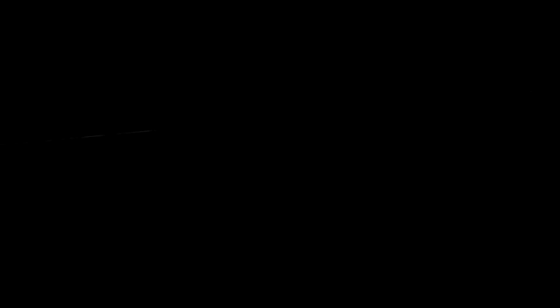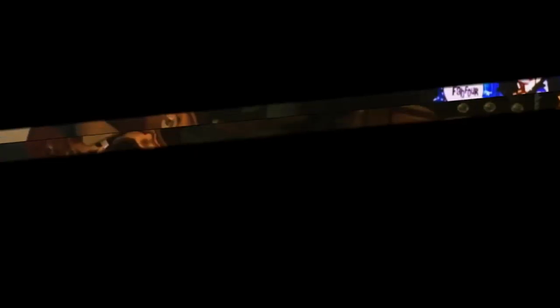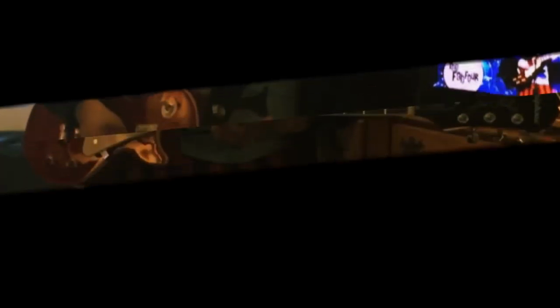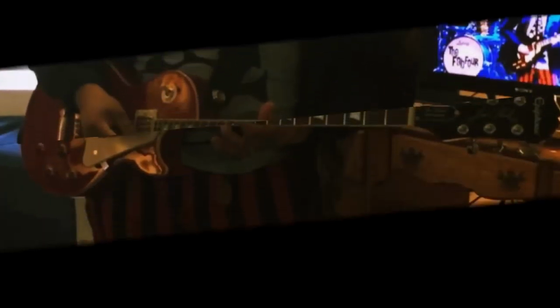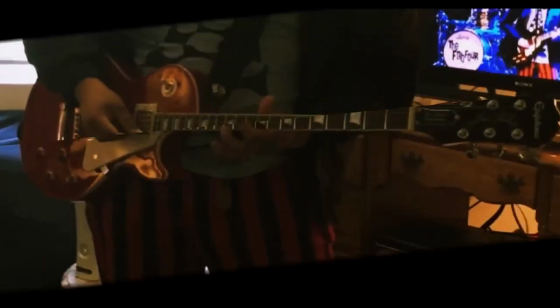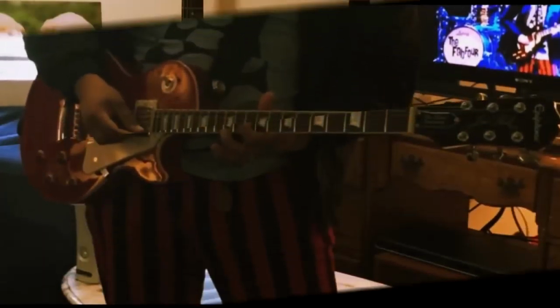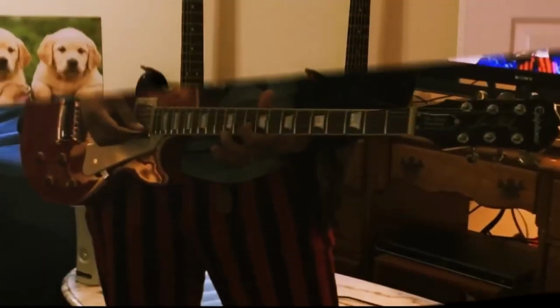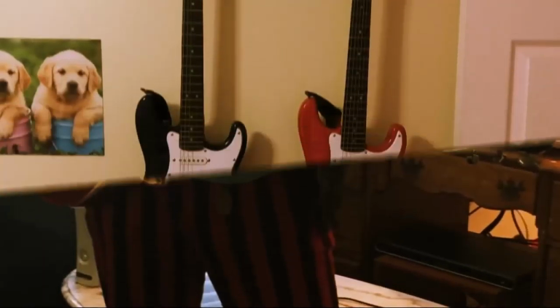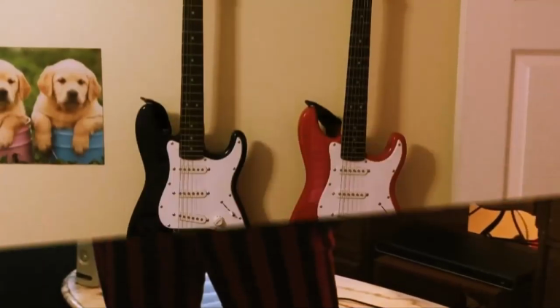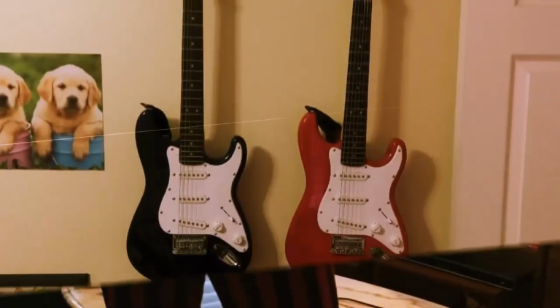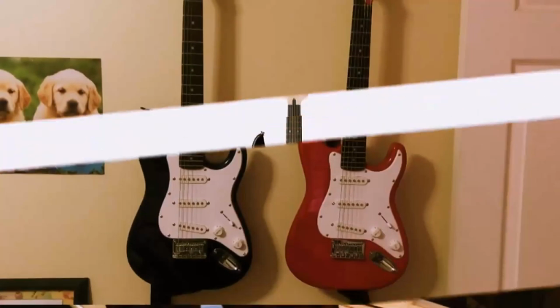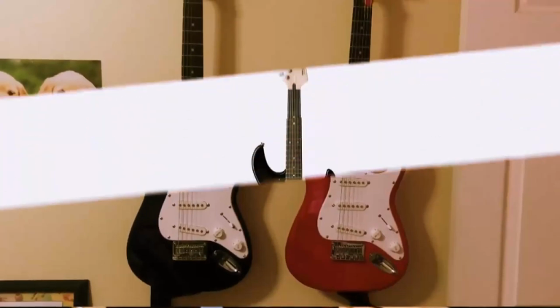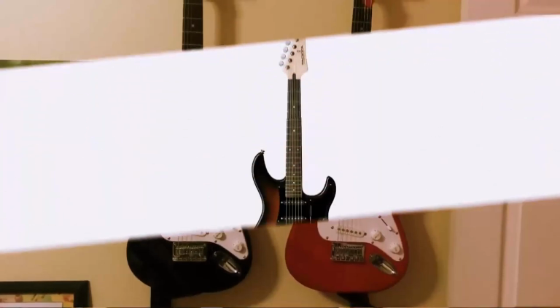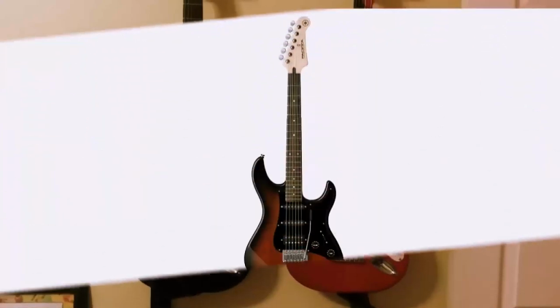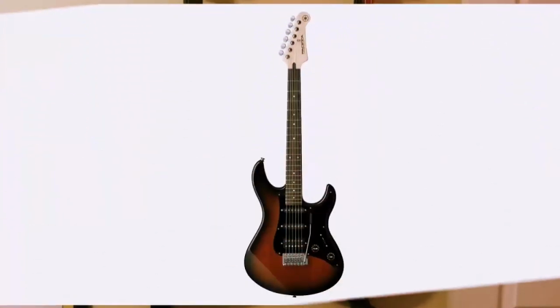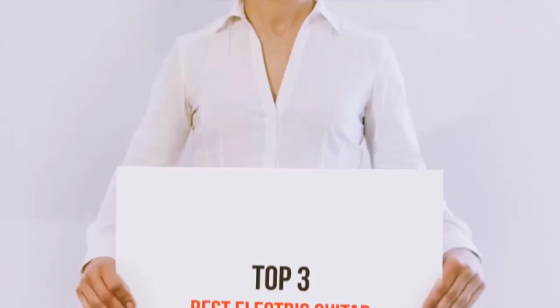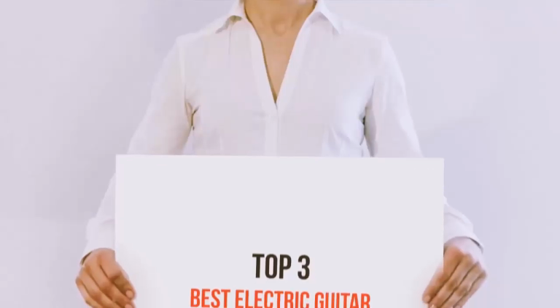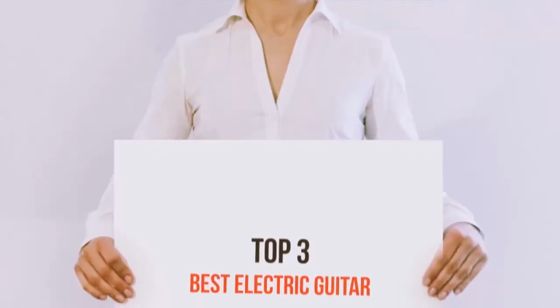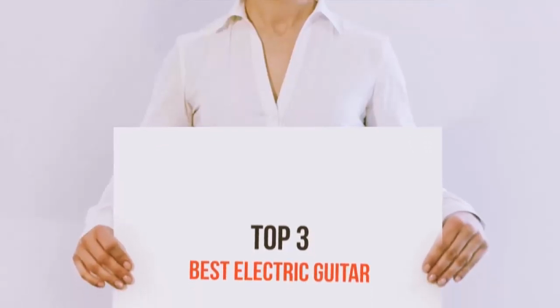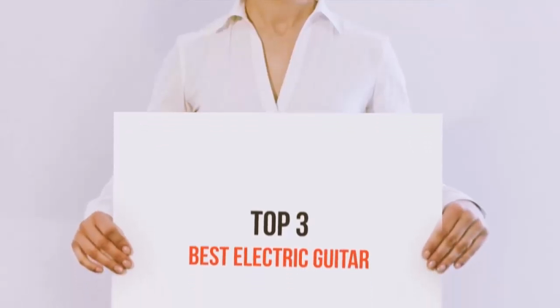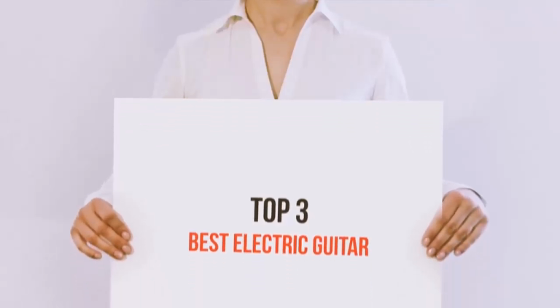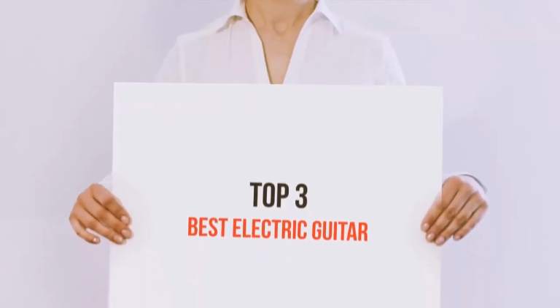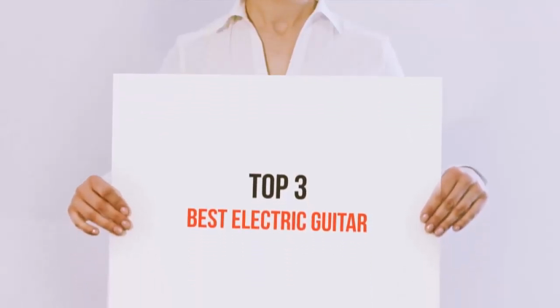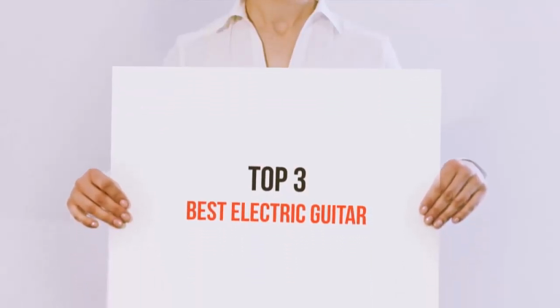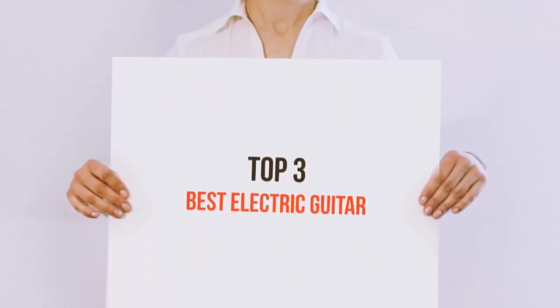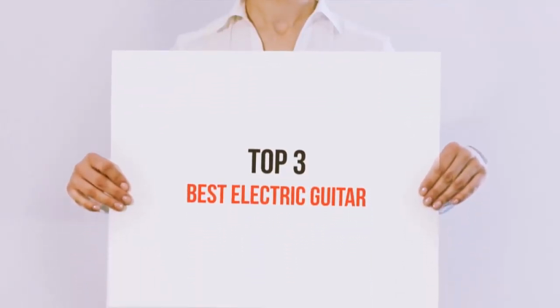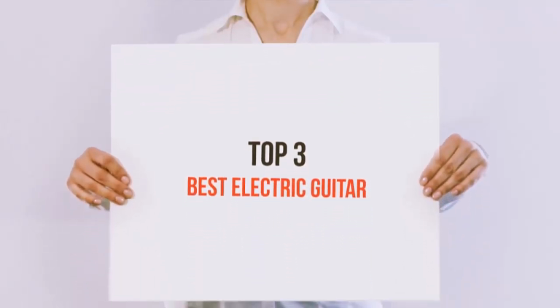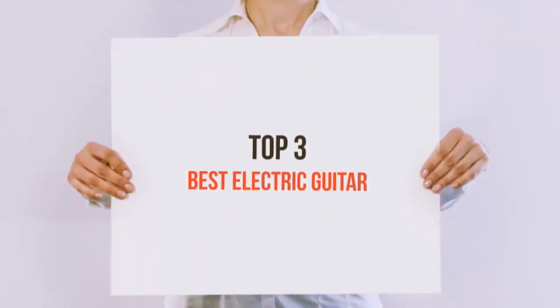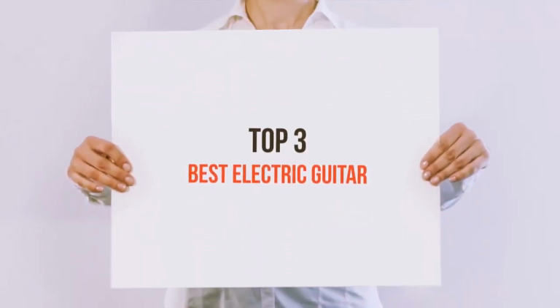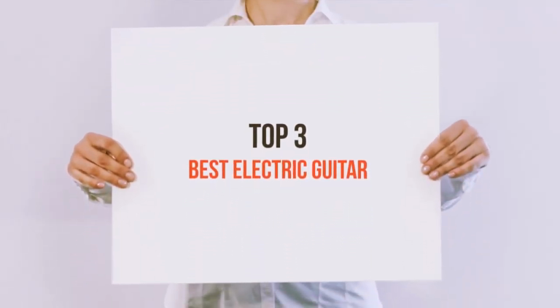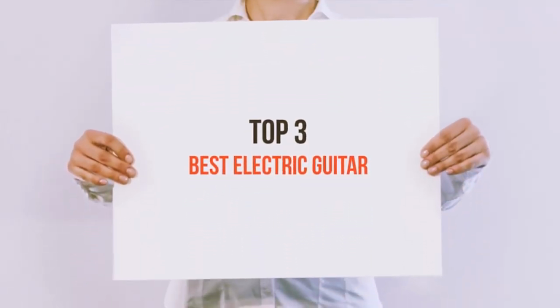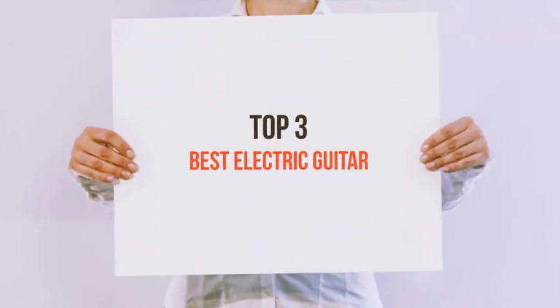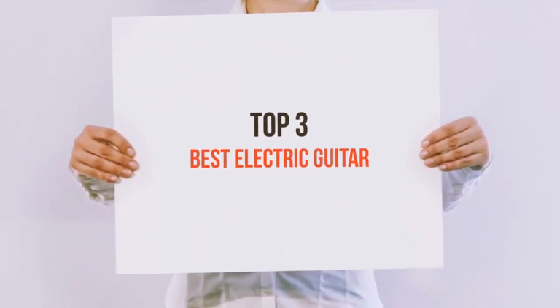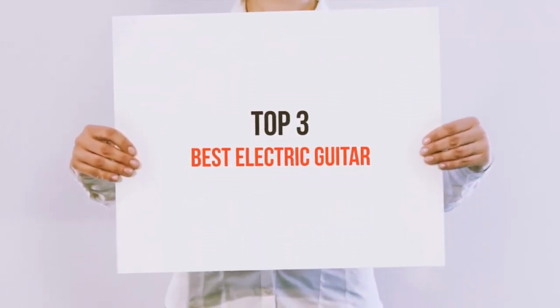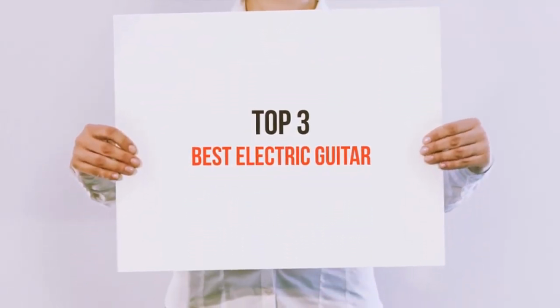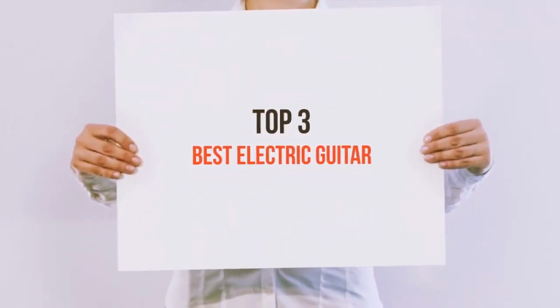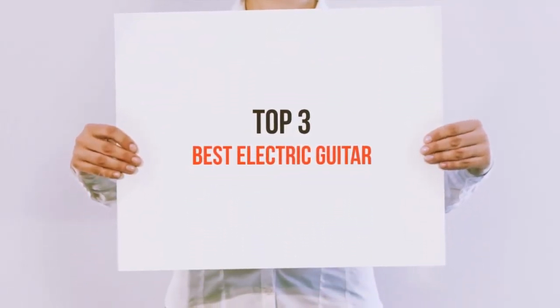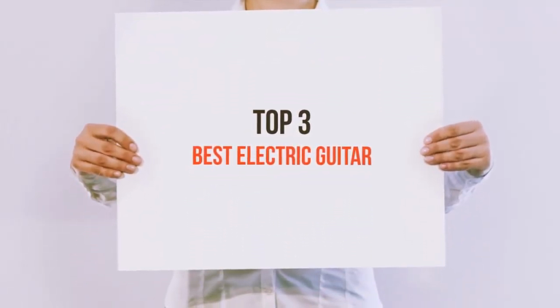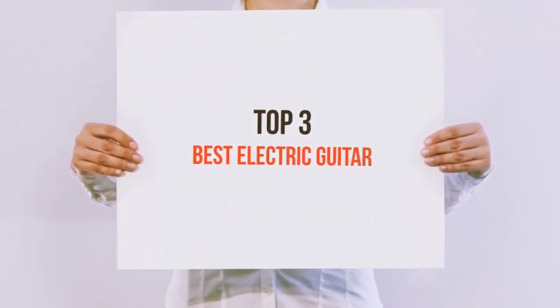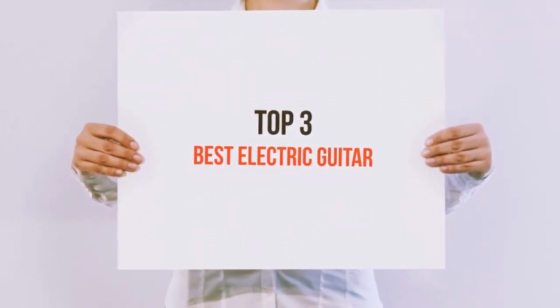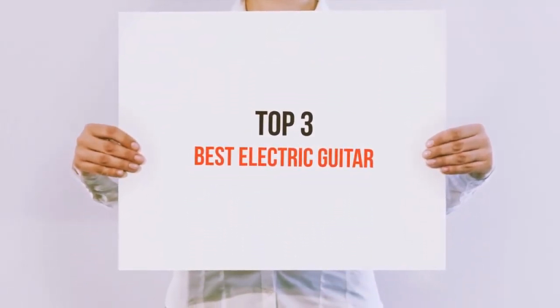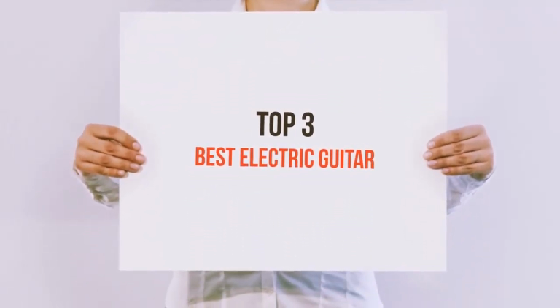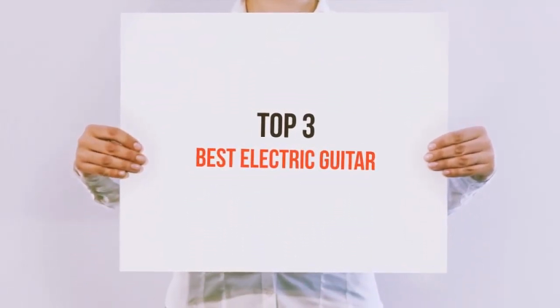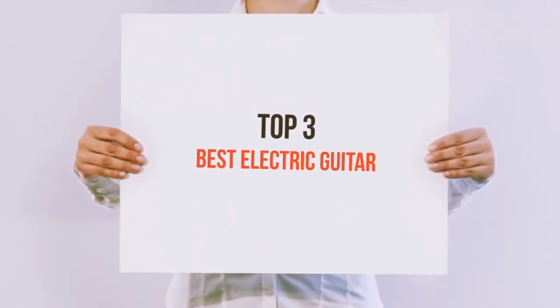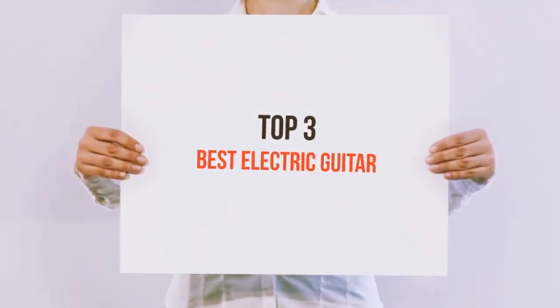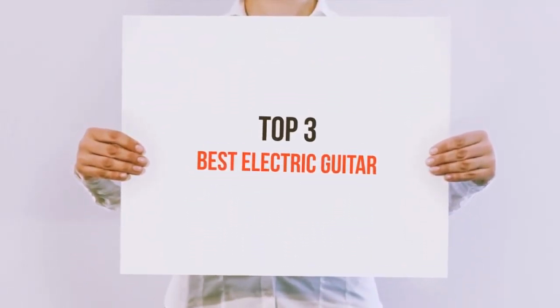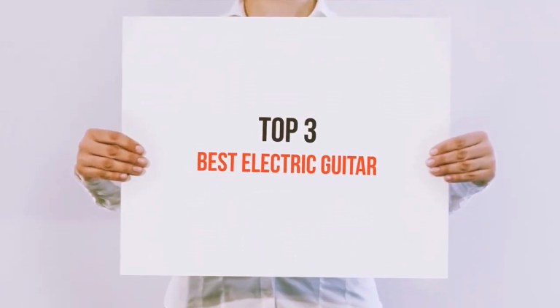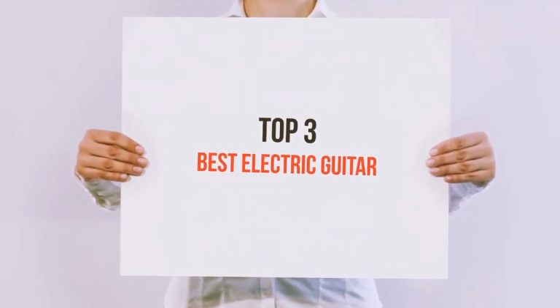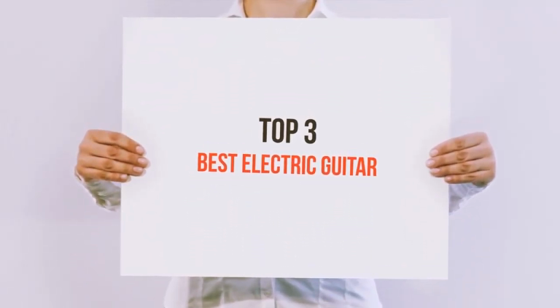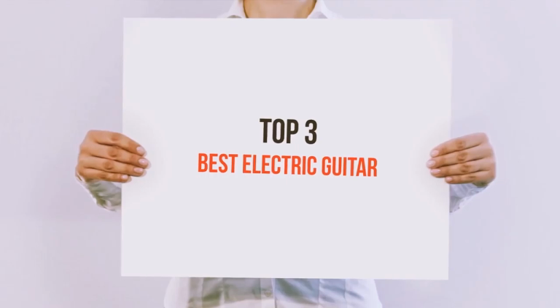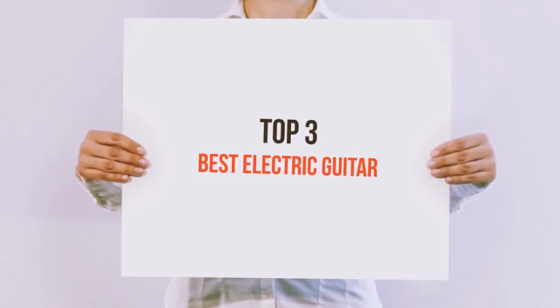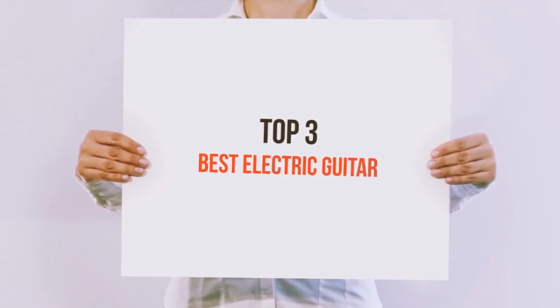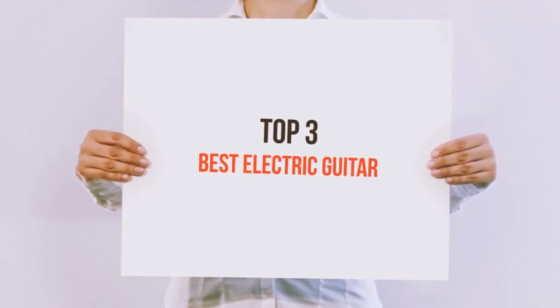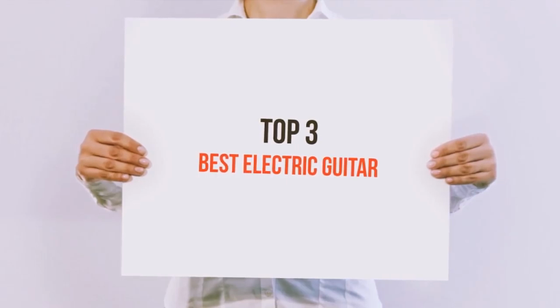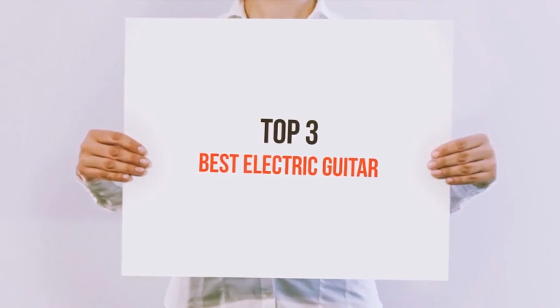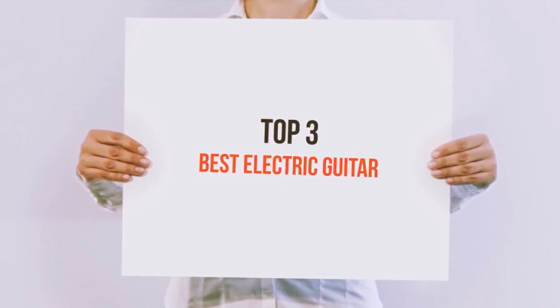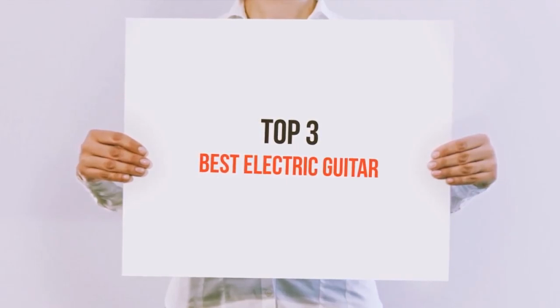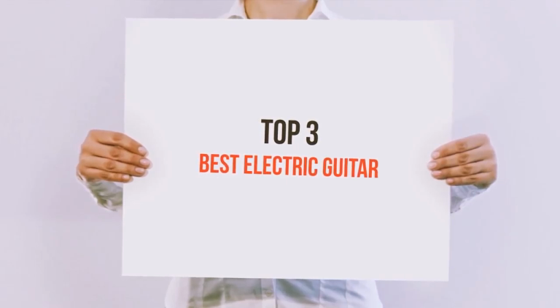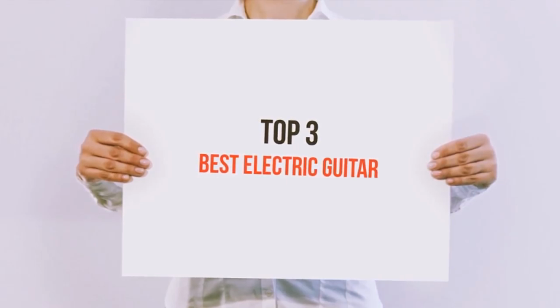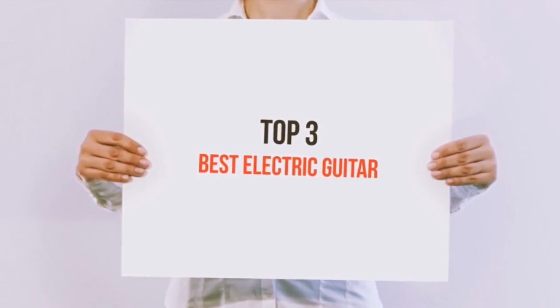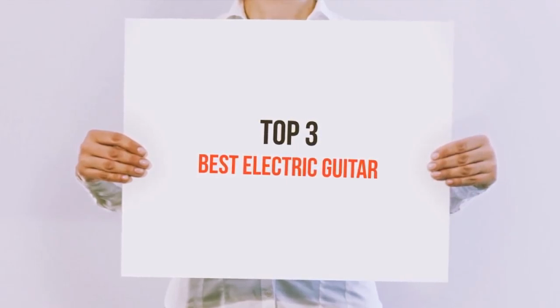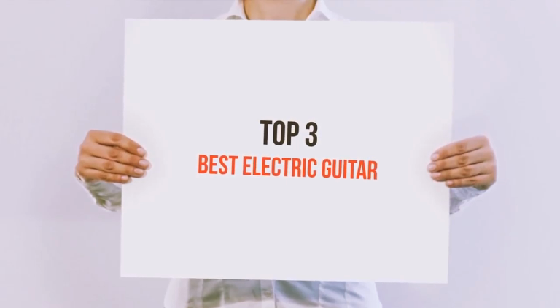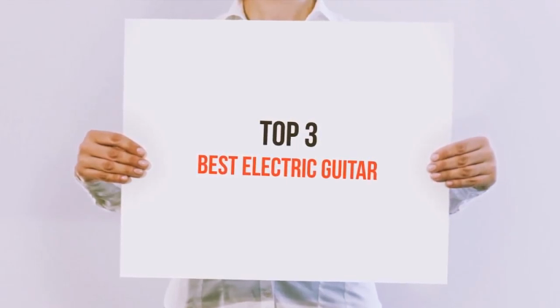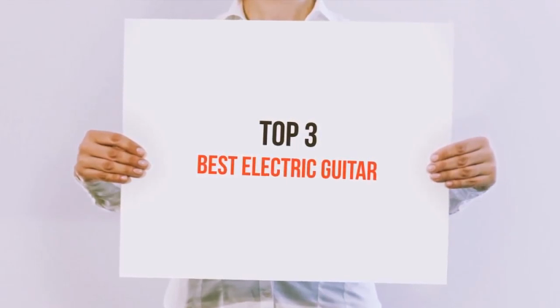Hello guys, welcome back to my channel. Today I'm gonna talk about the top 3 best electric guitars.